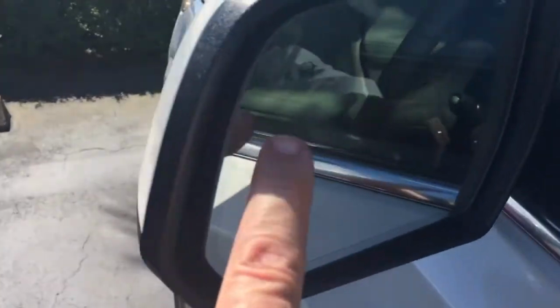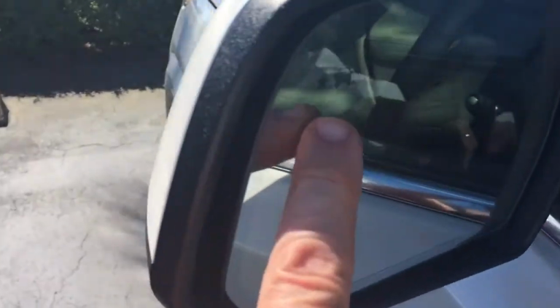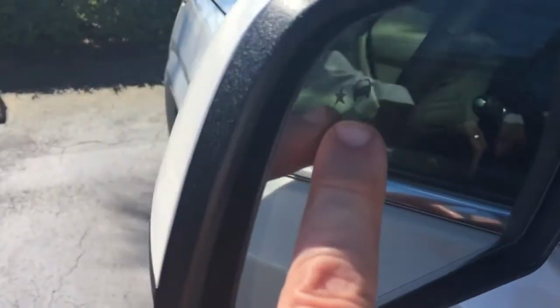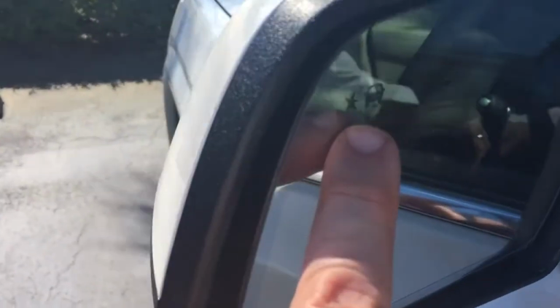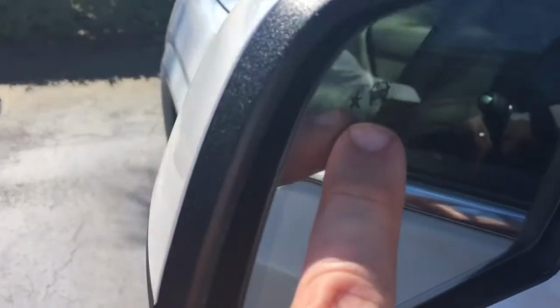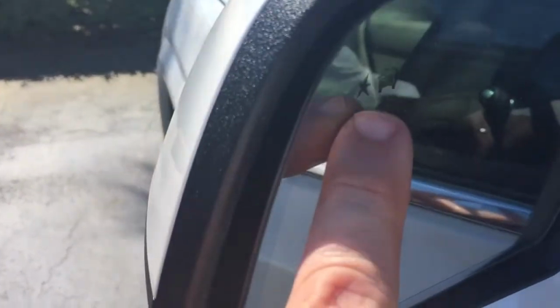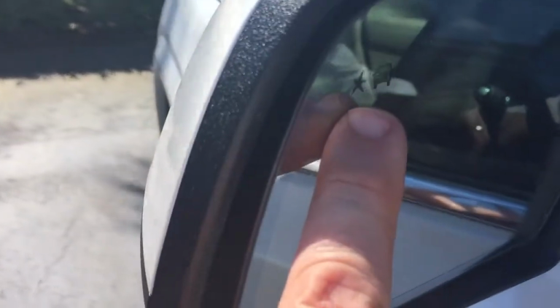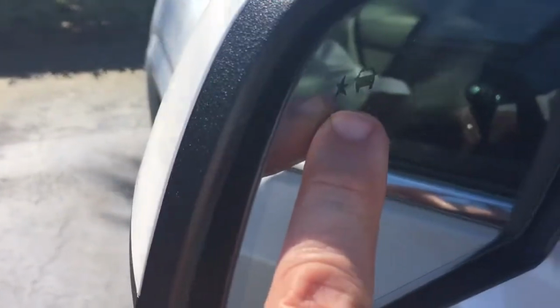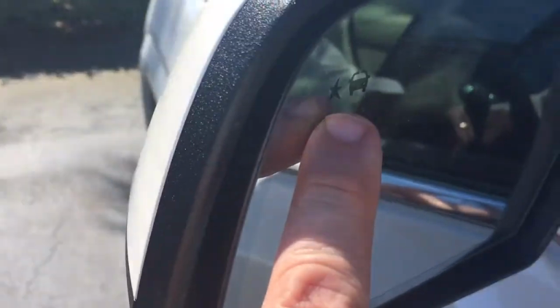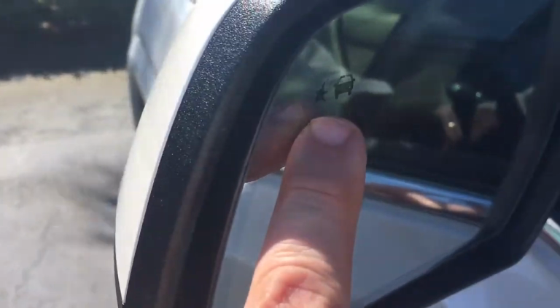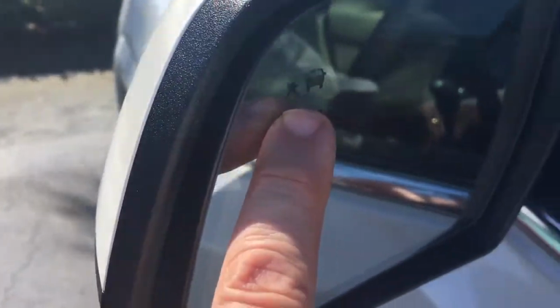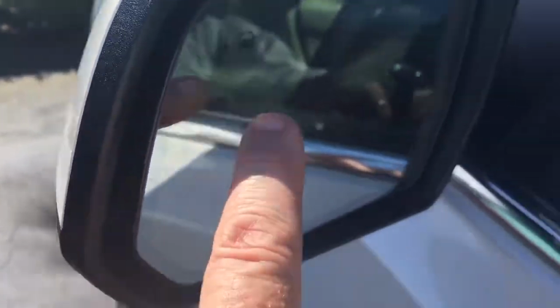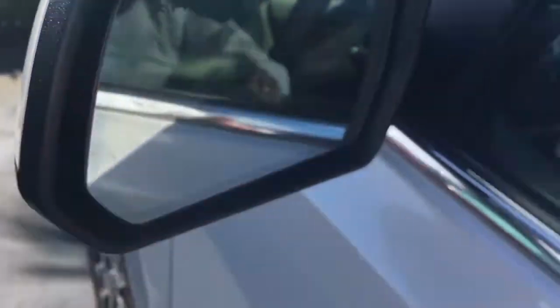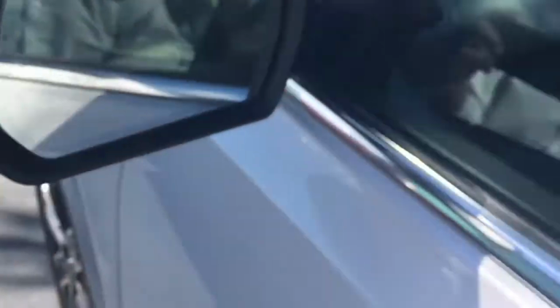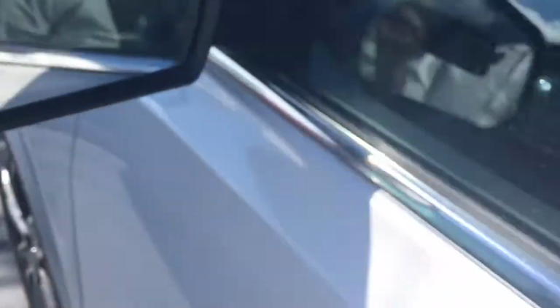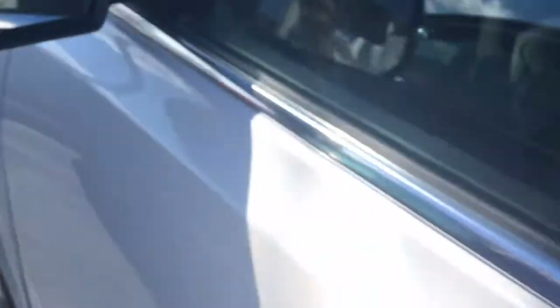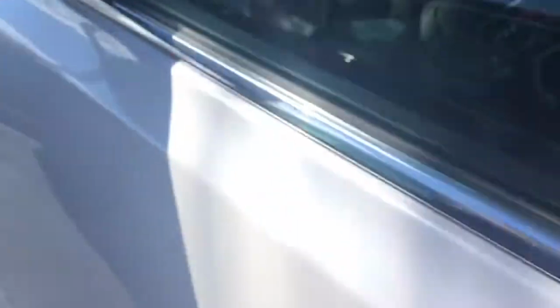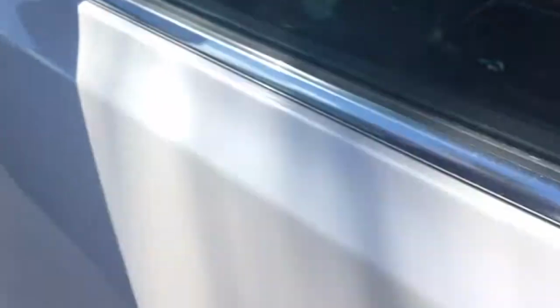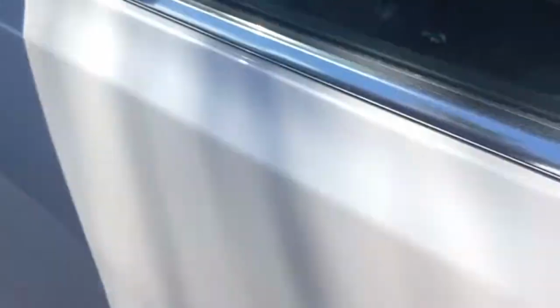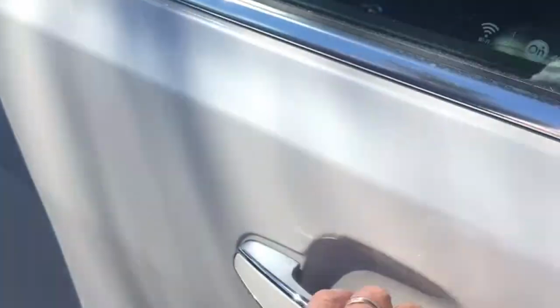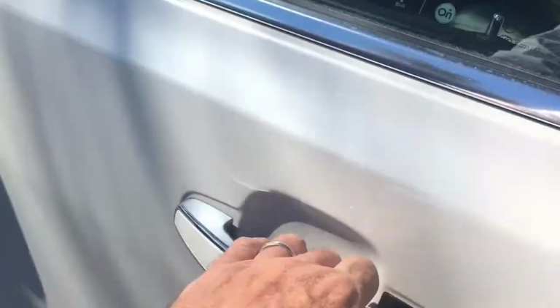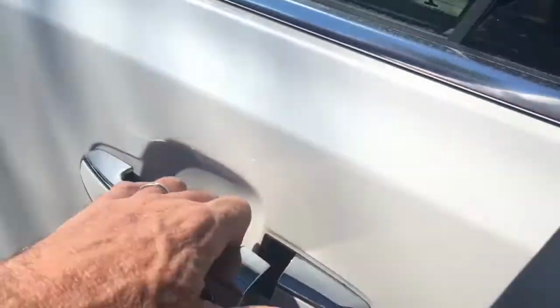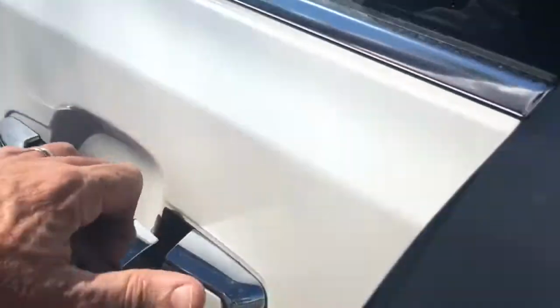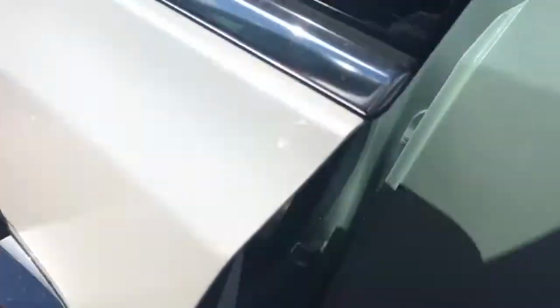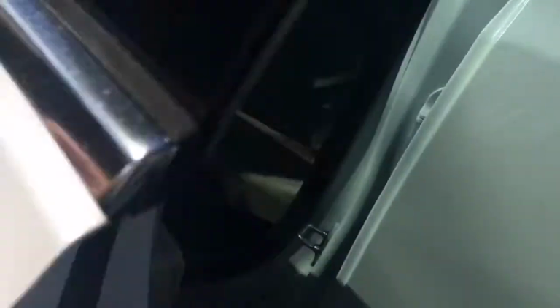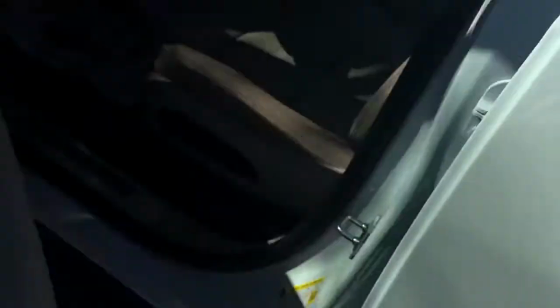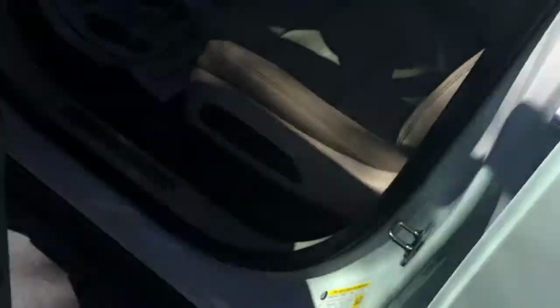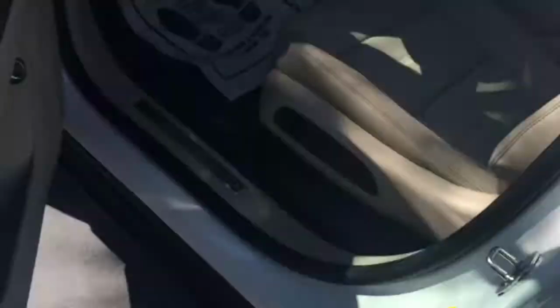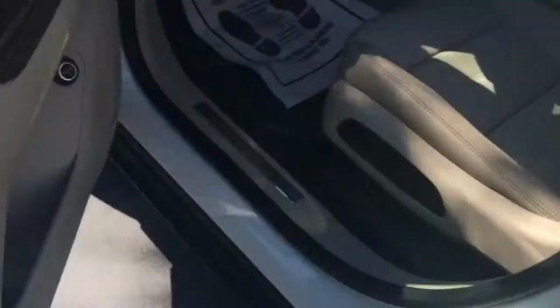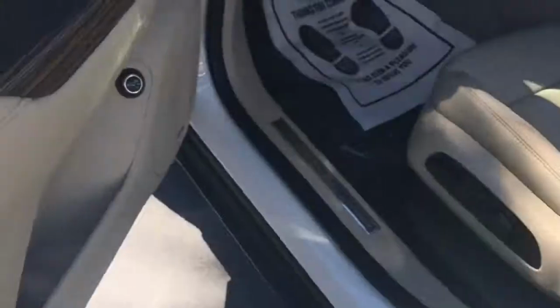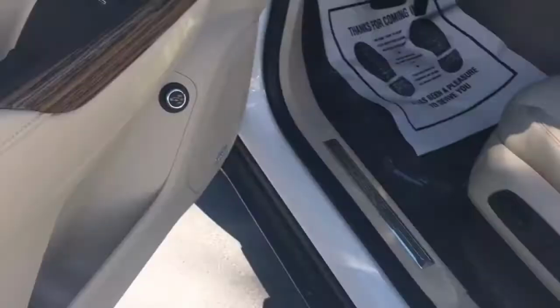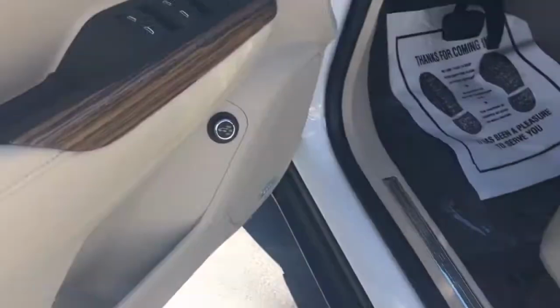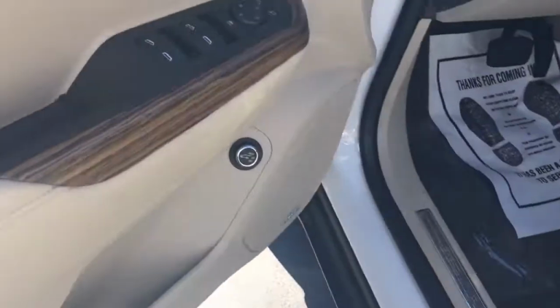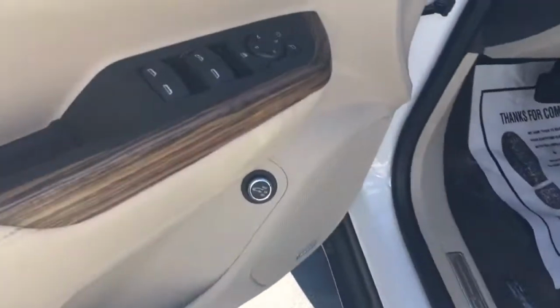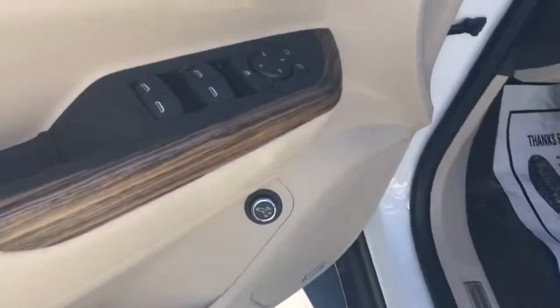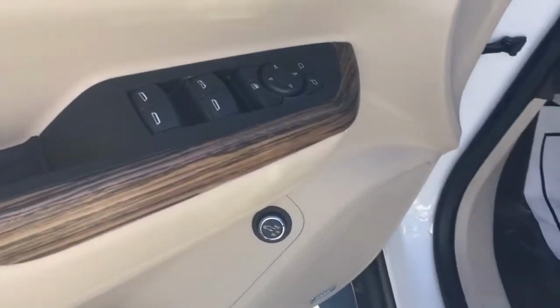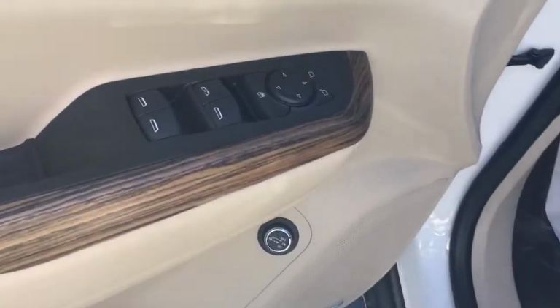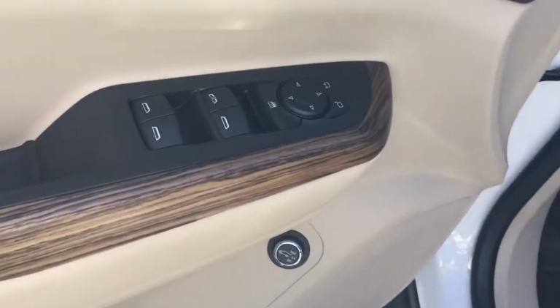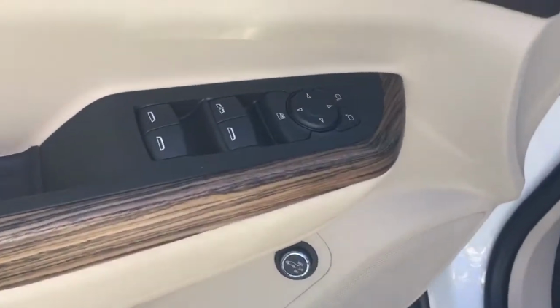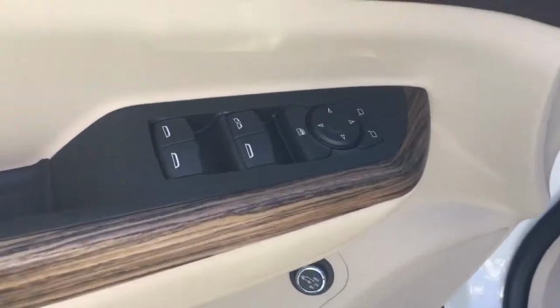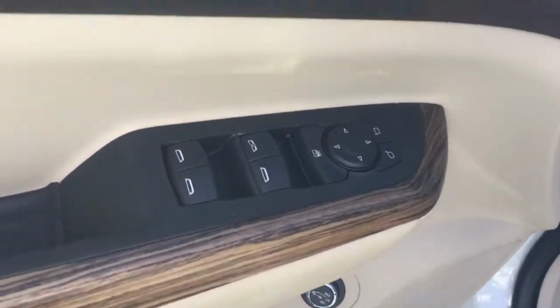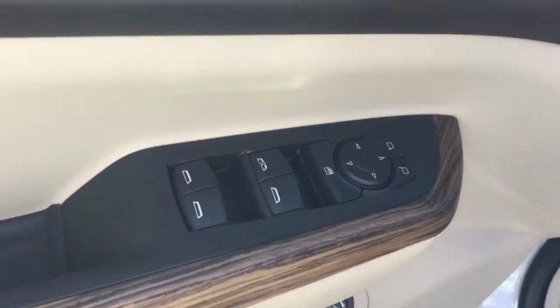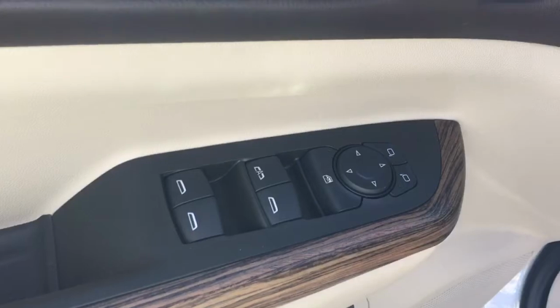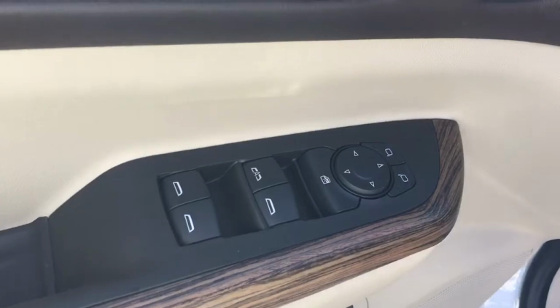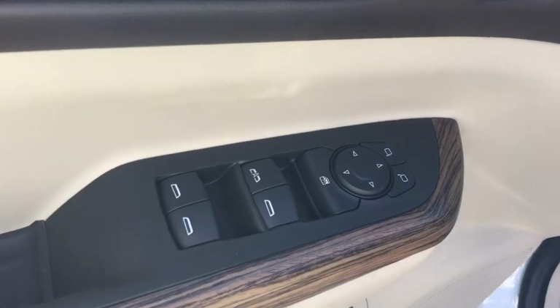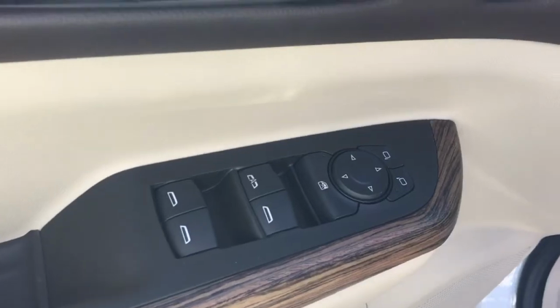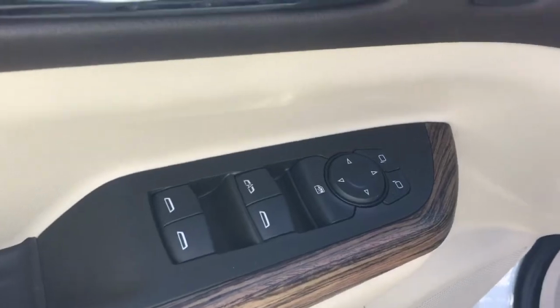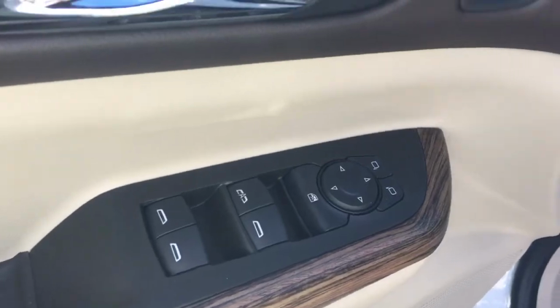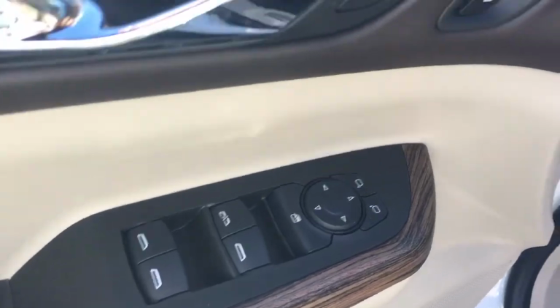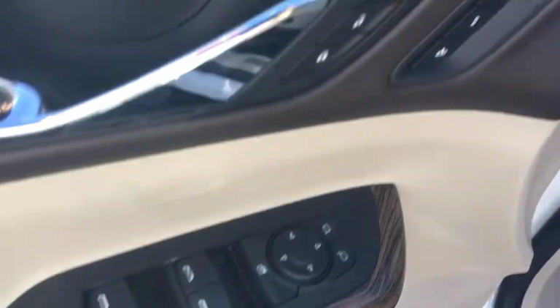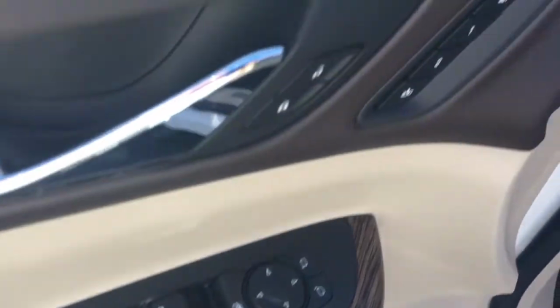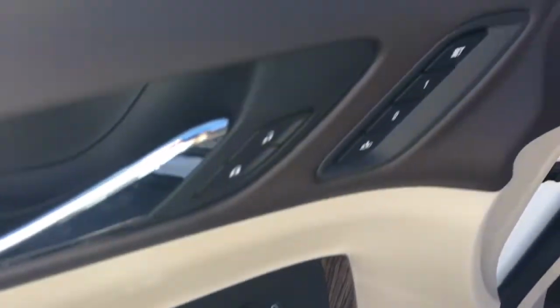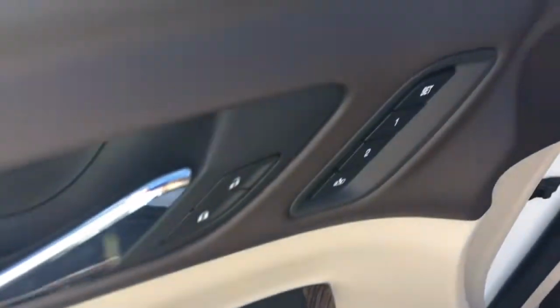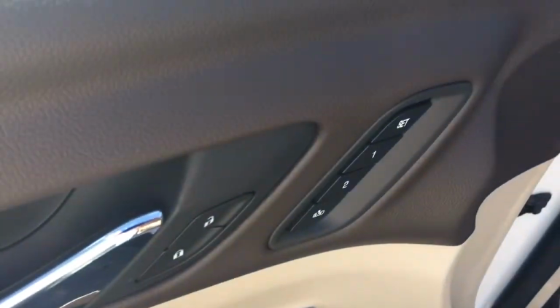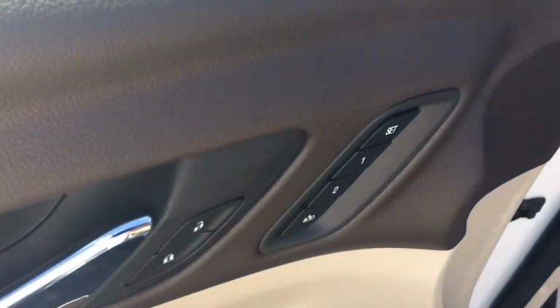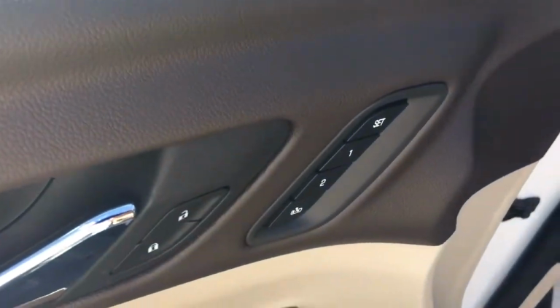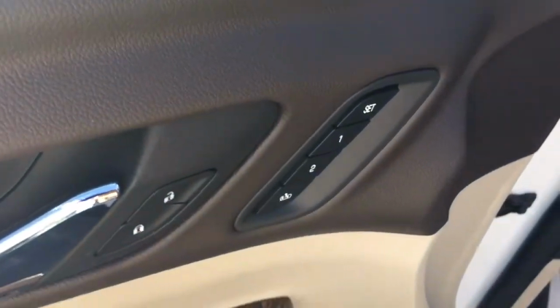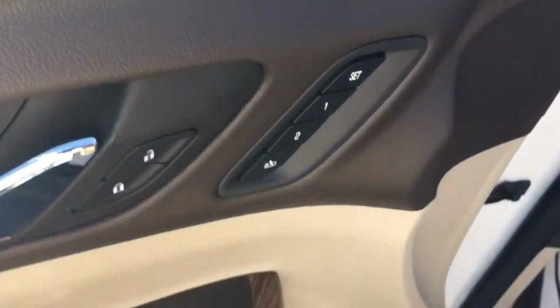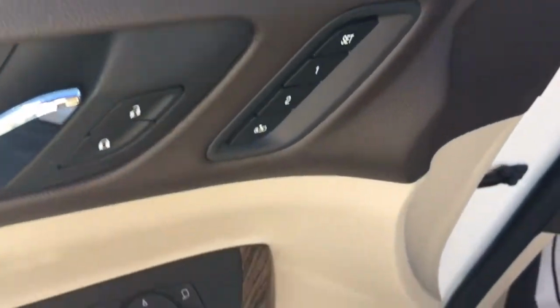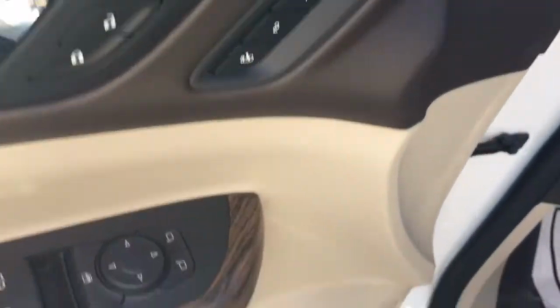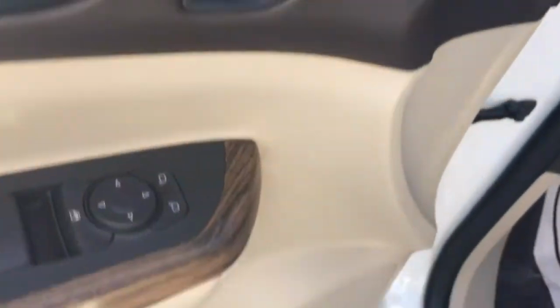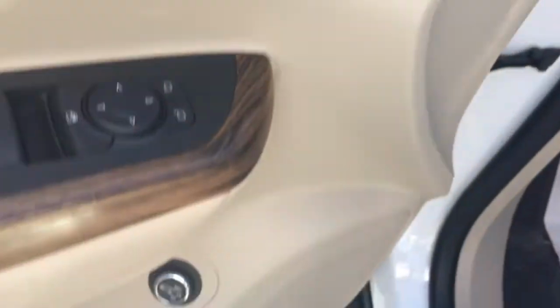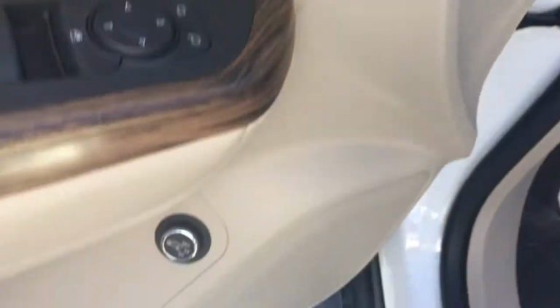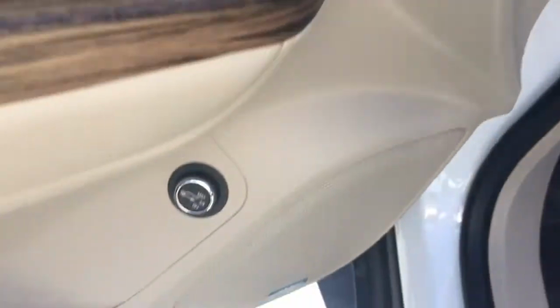Side blind zone alert on both mirrors, power locks, power windows.